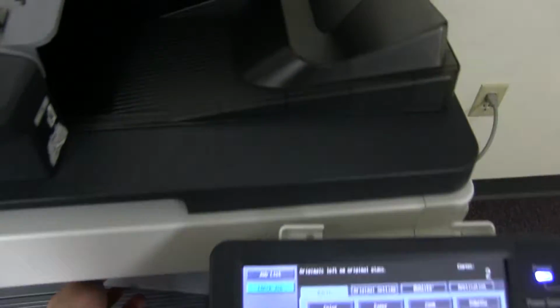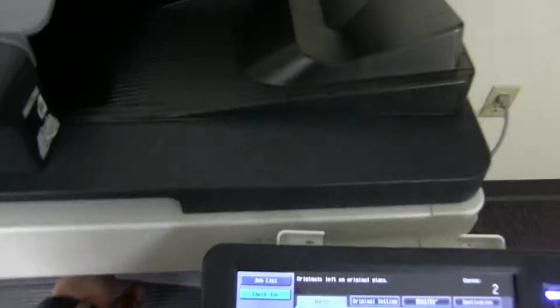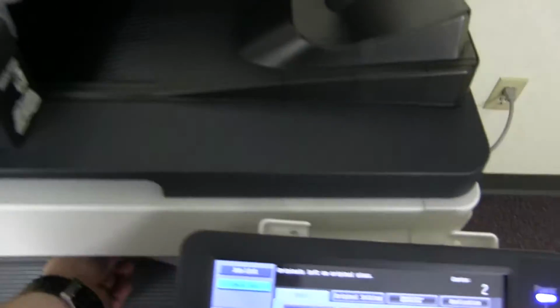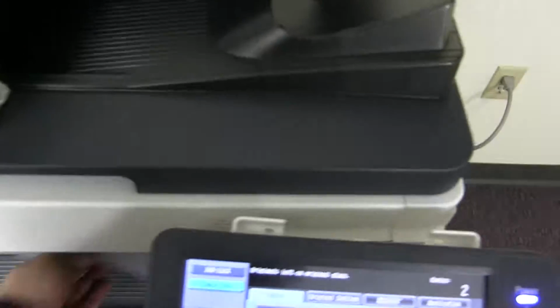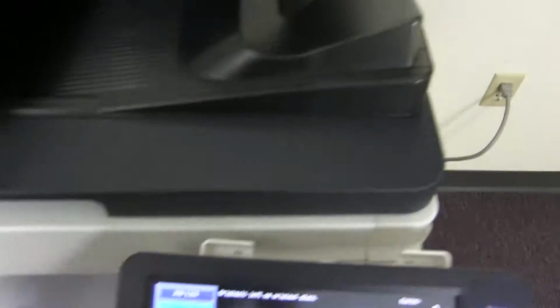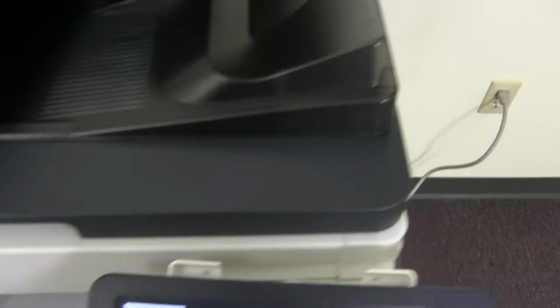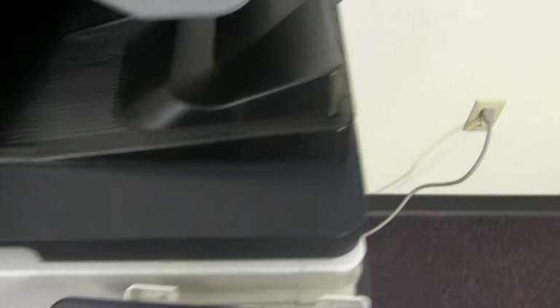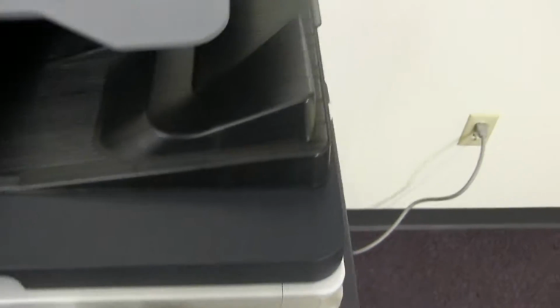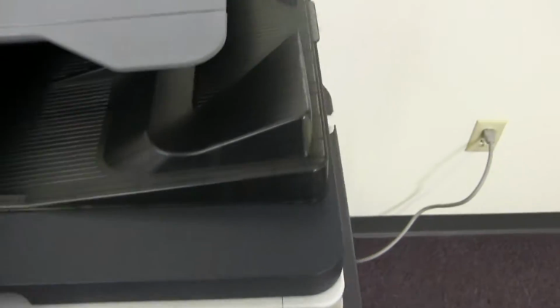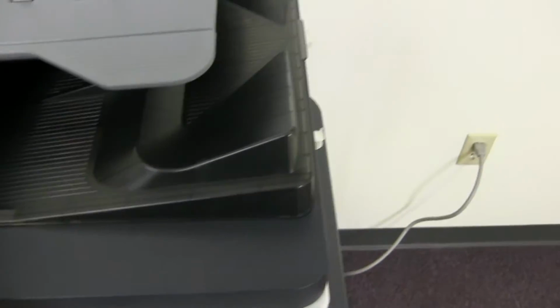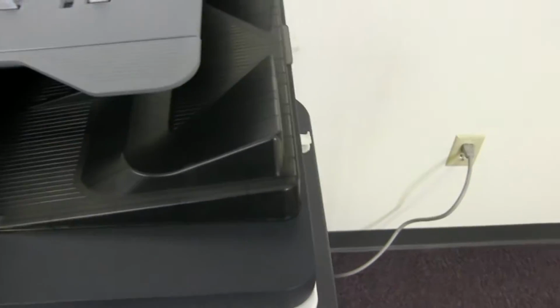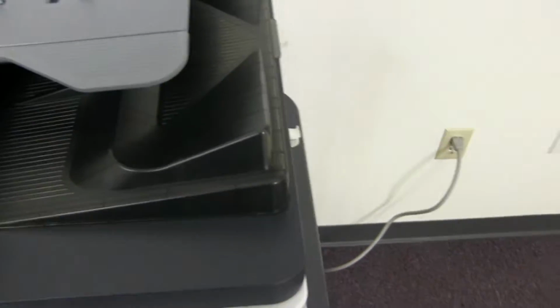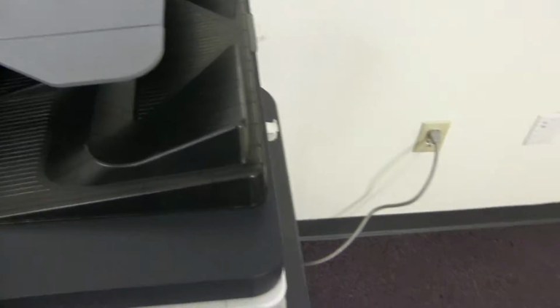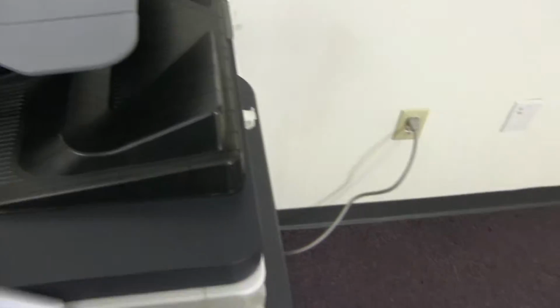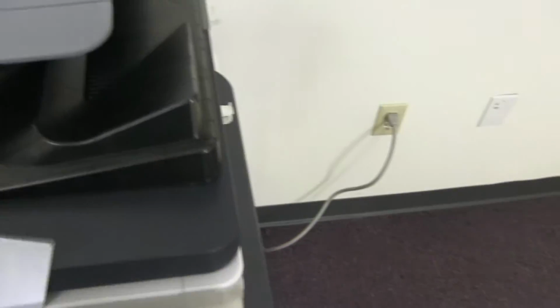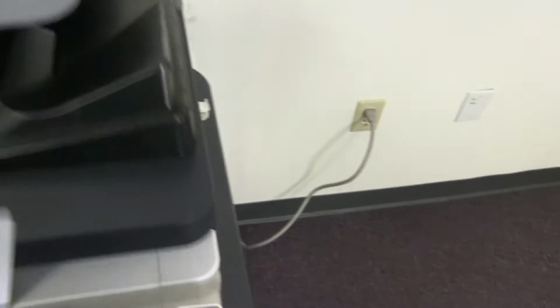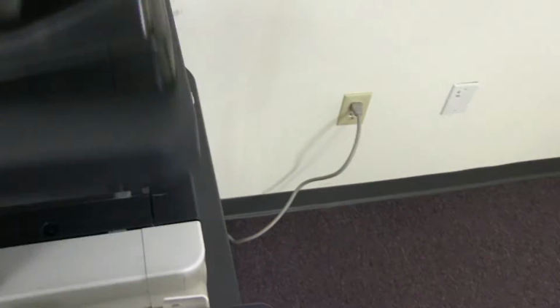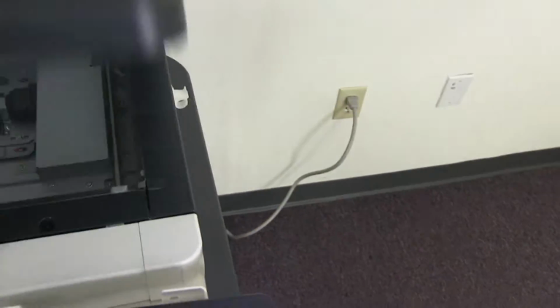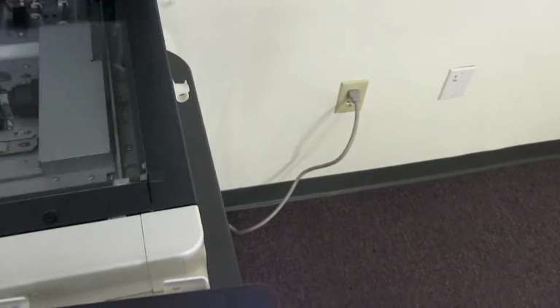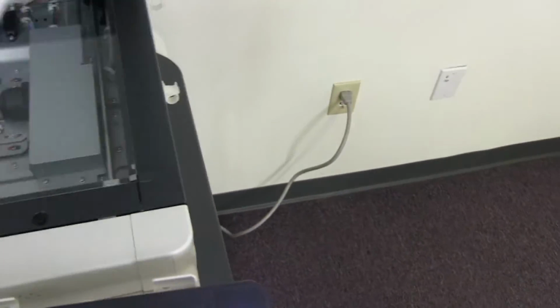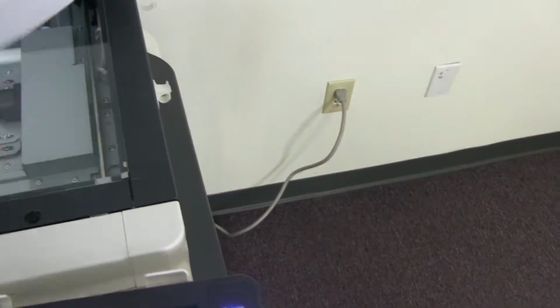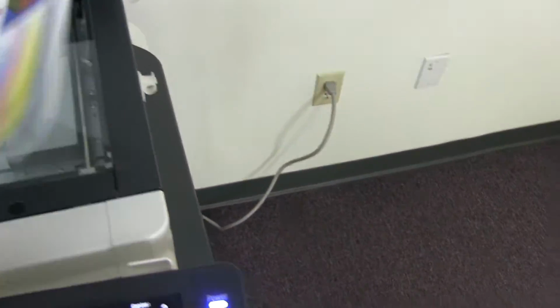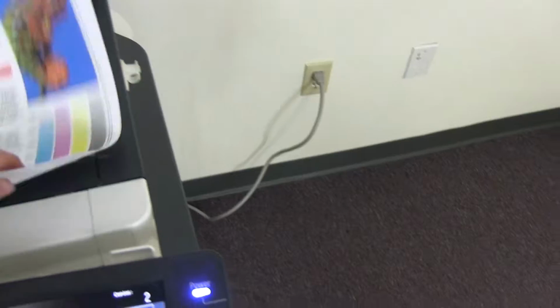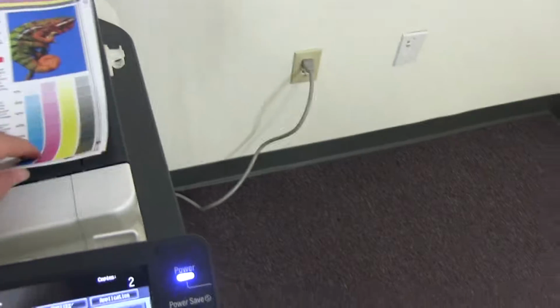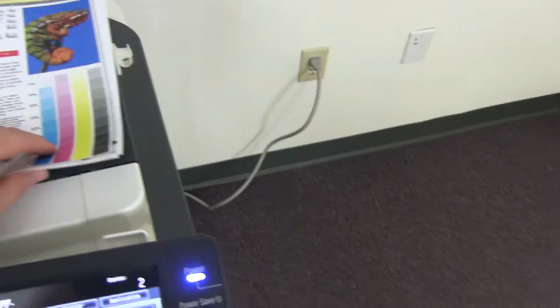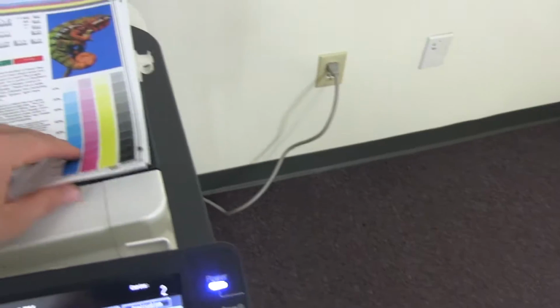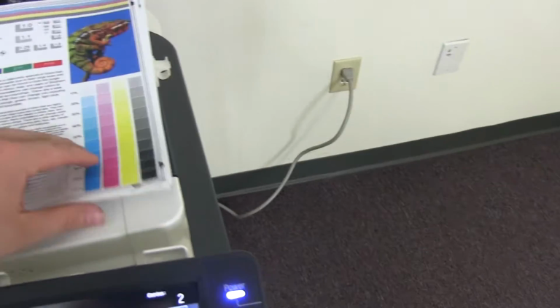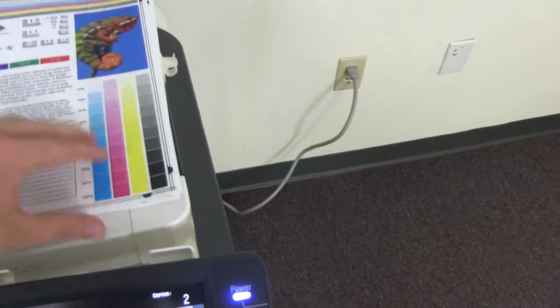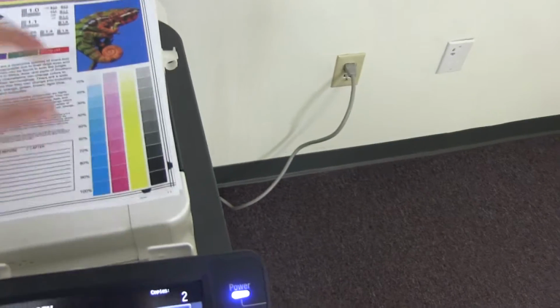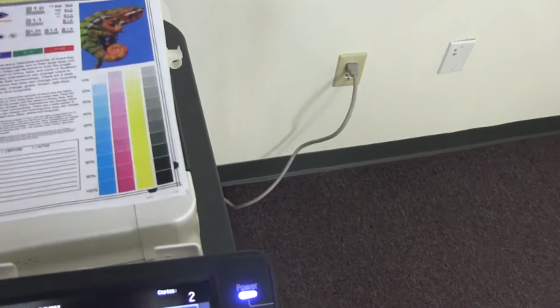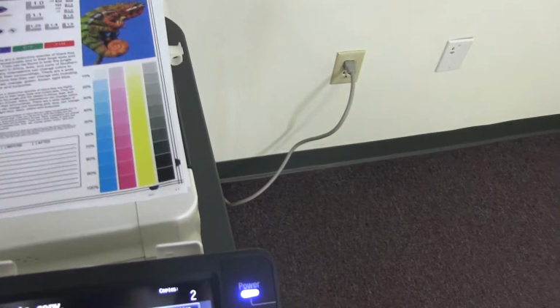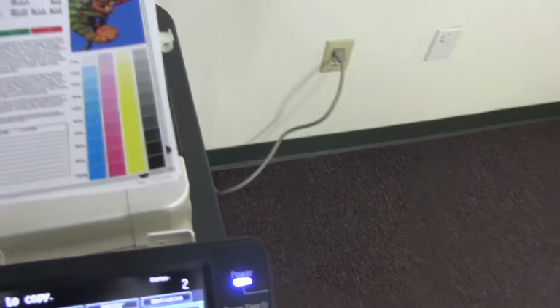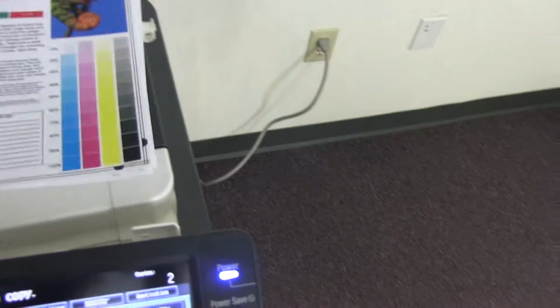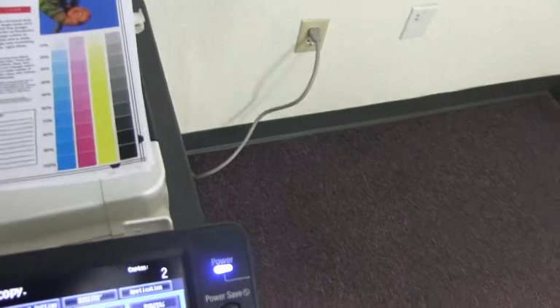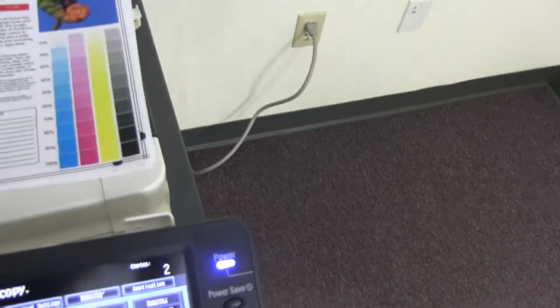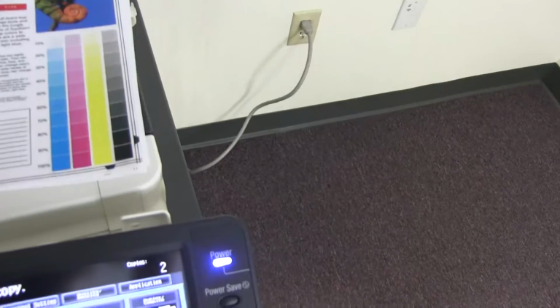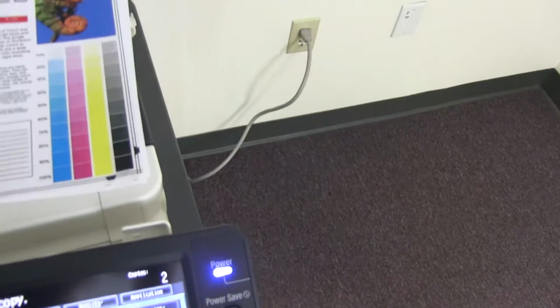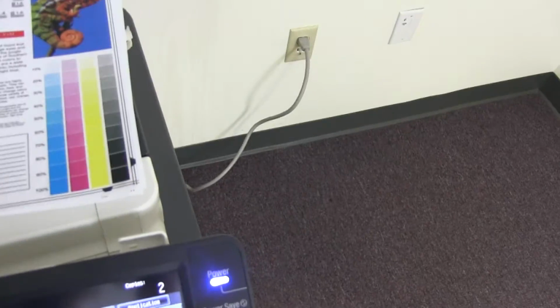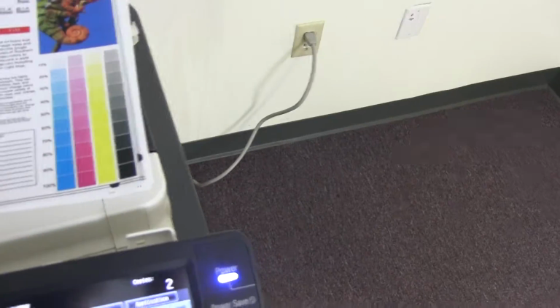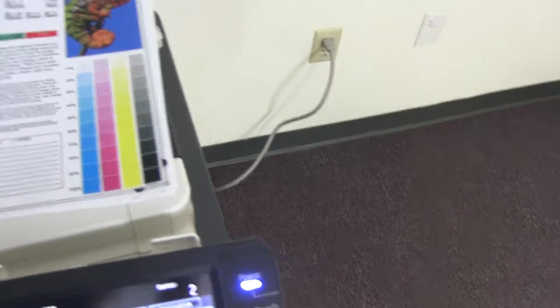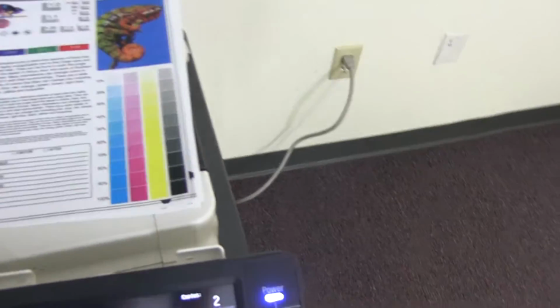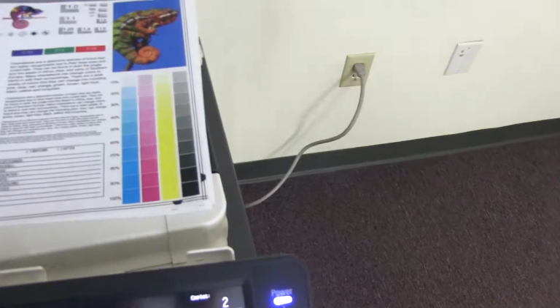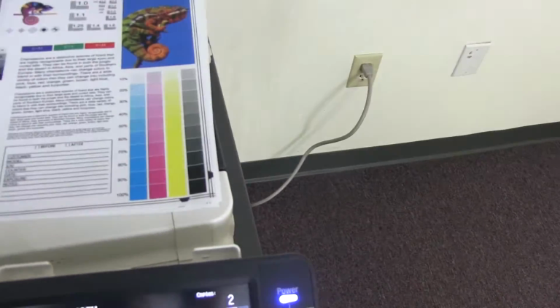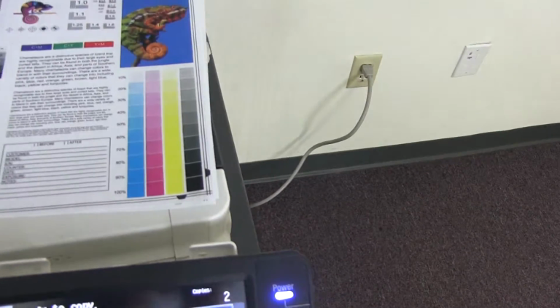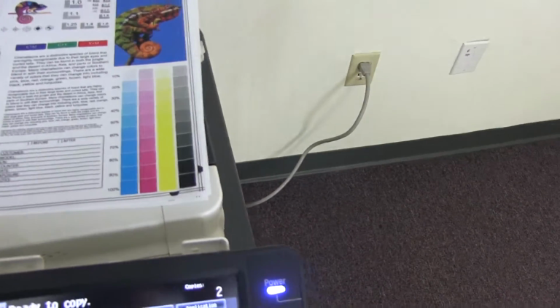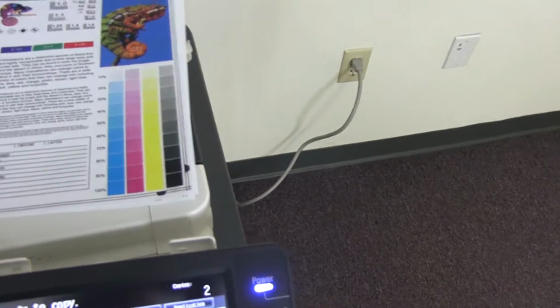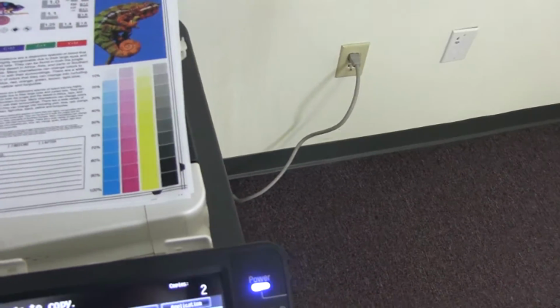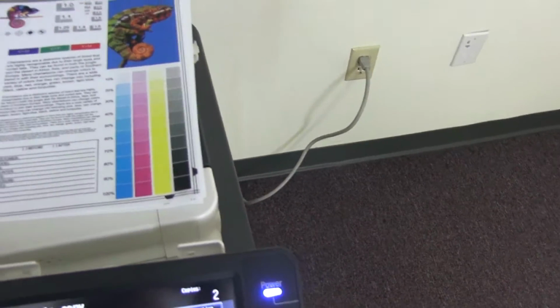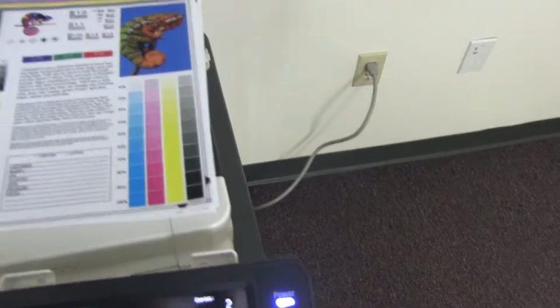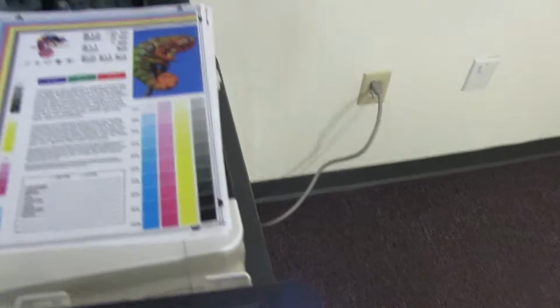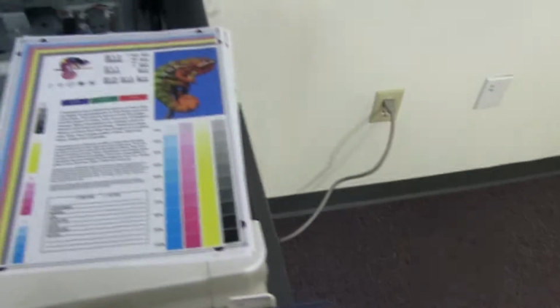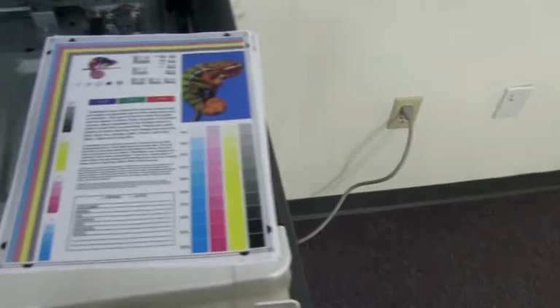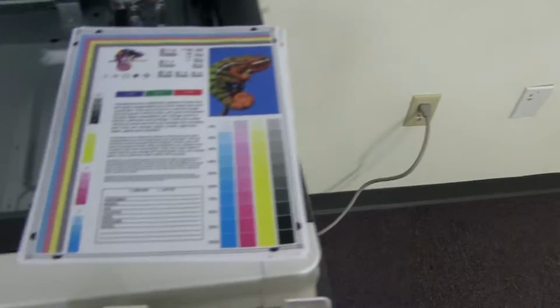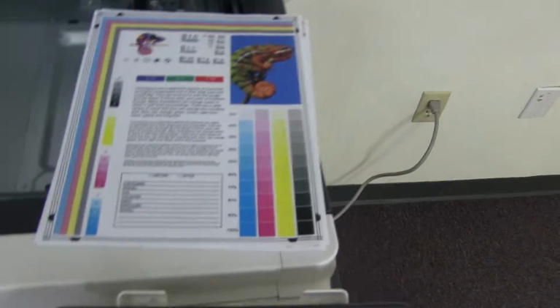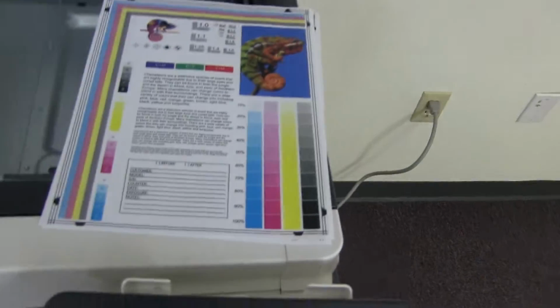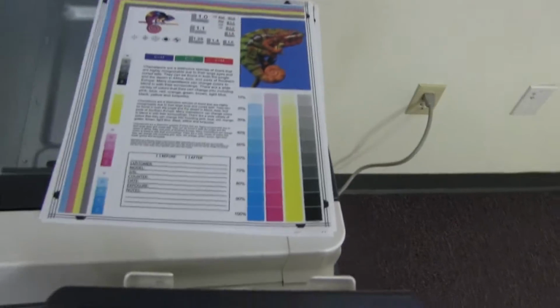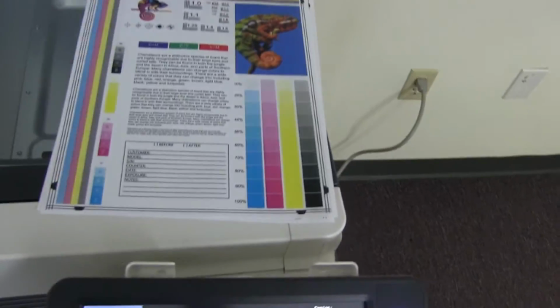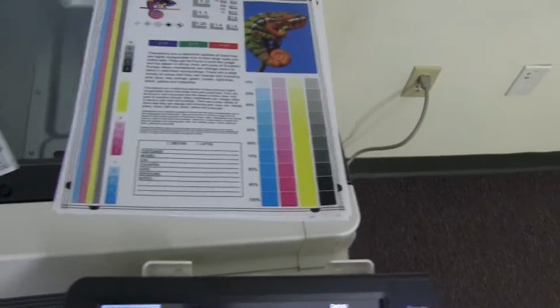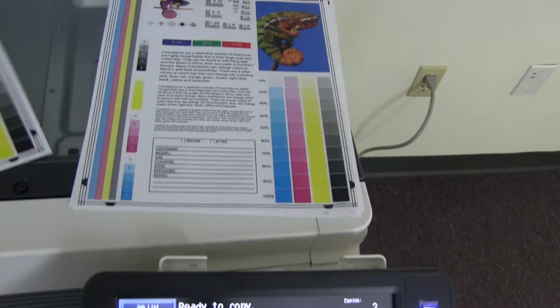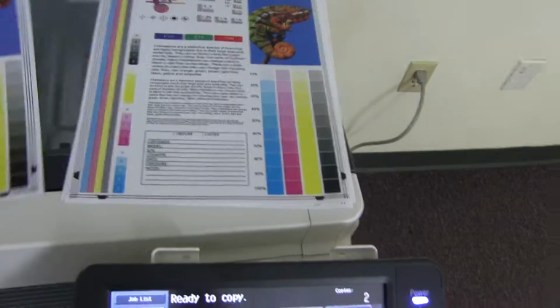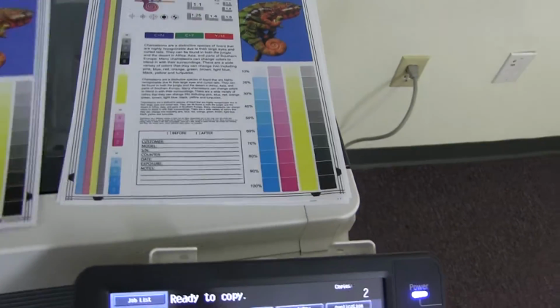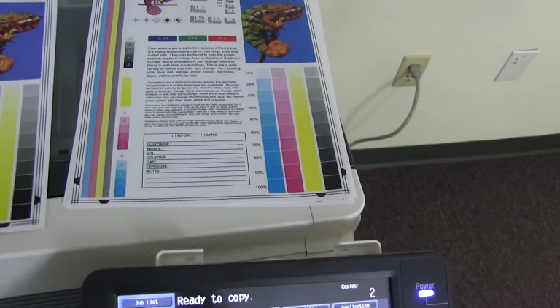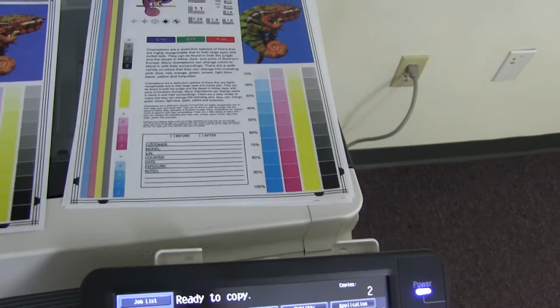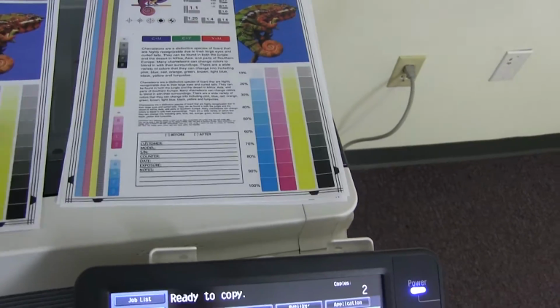Here we have our test copies. We'll go ahead and place them on the glass next to our chart so we can get a good look at the color image on this machine.